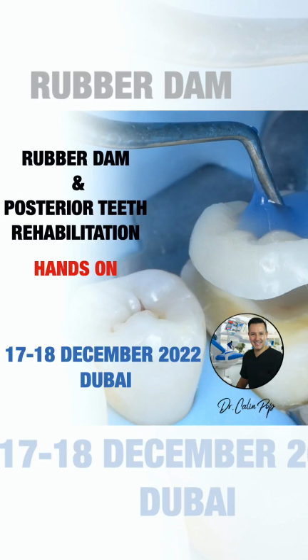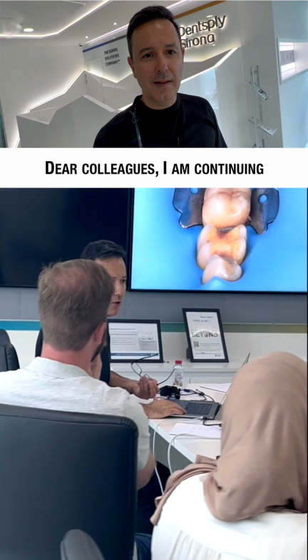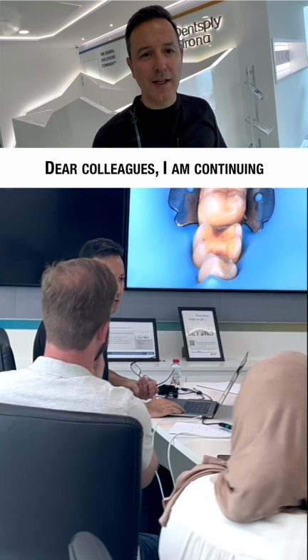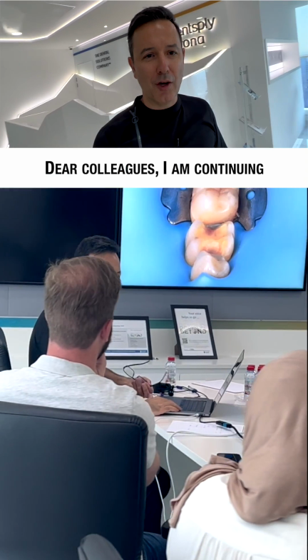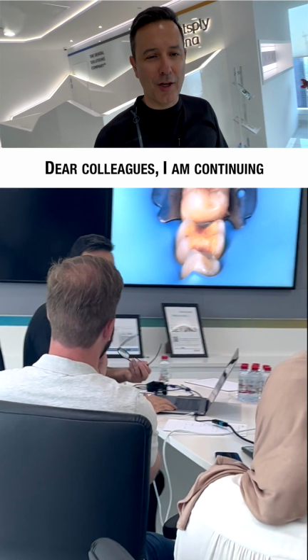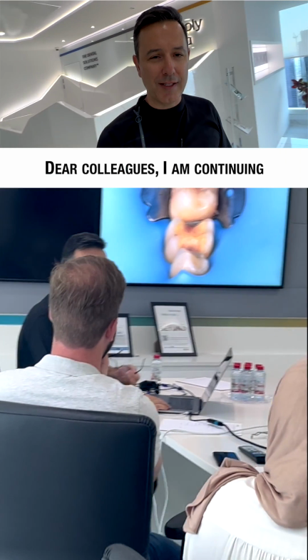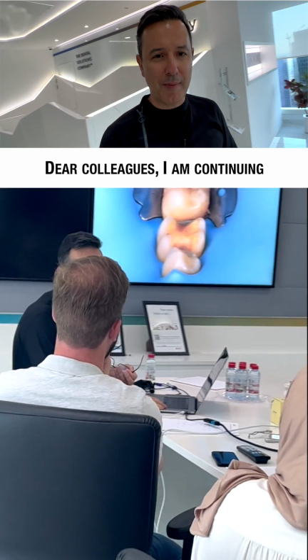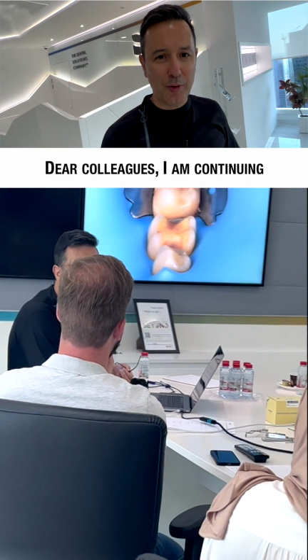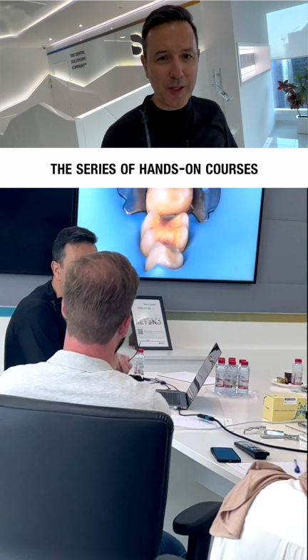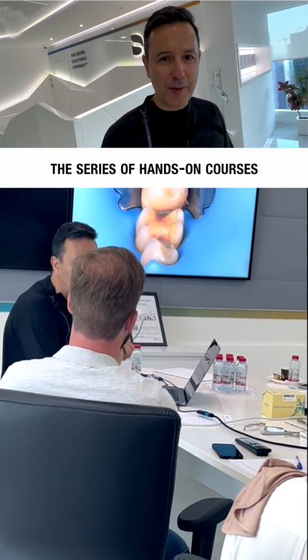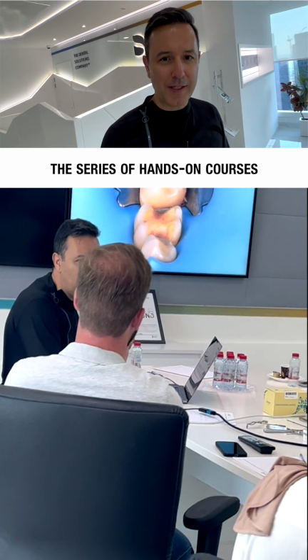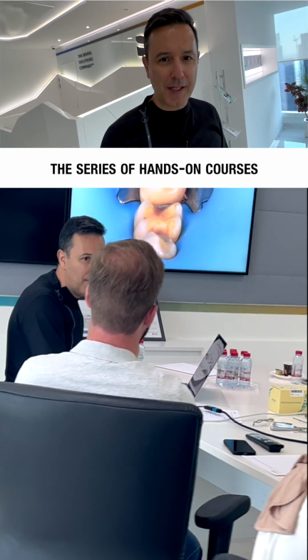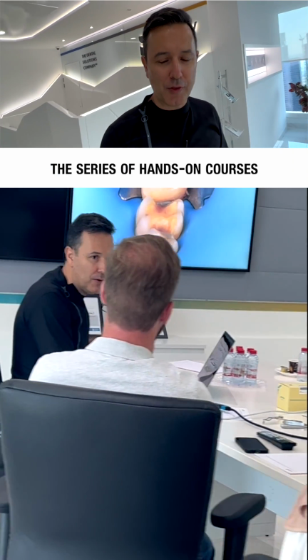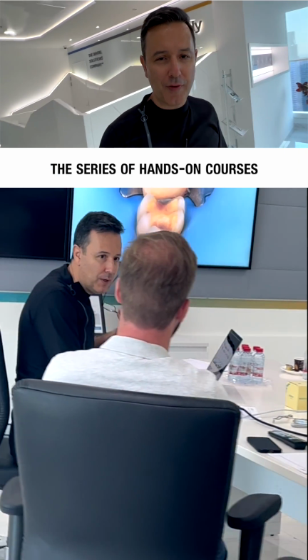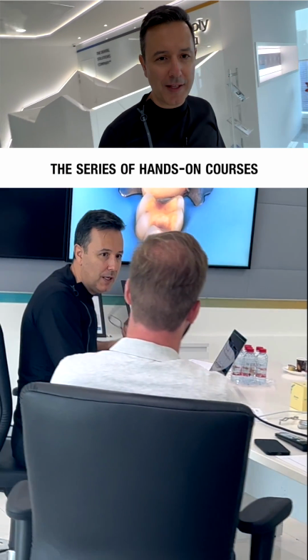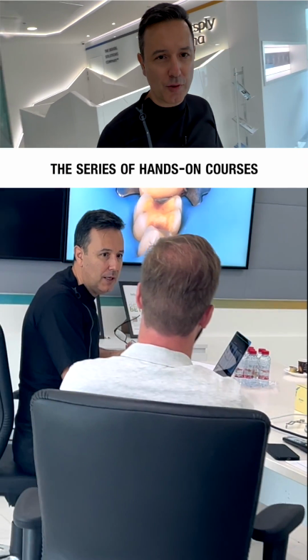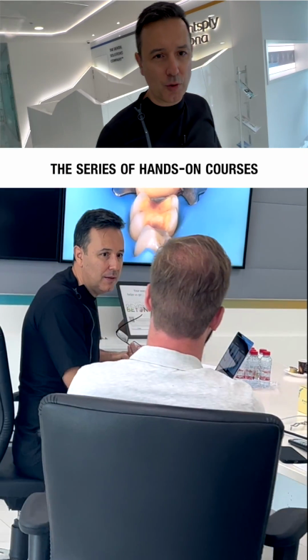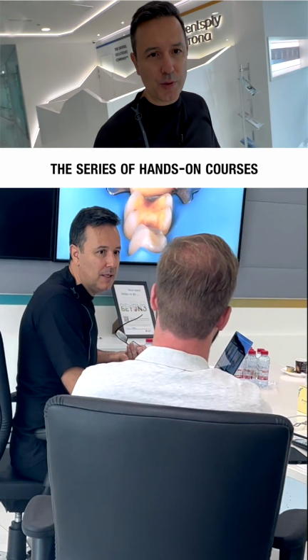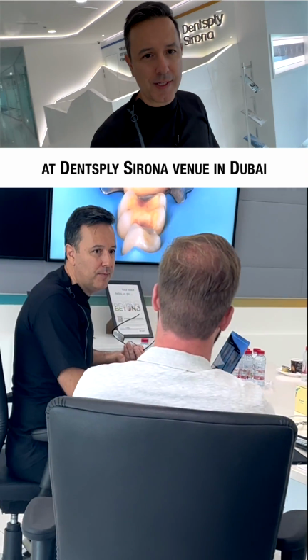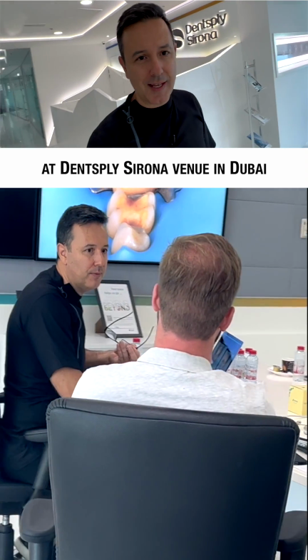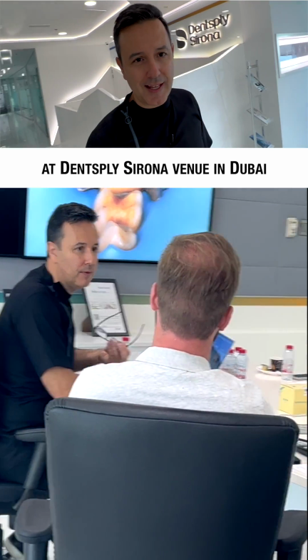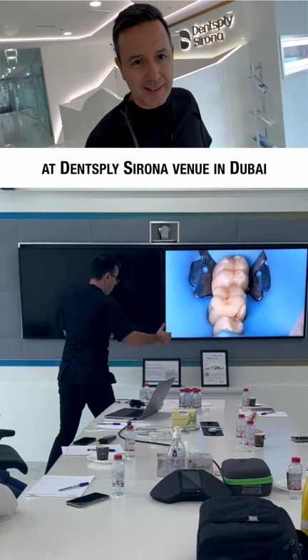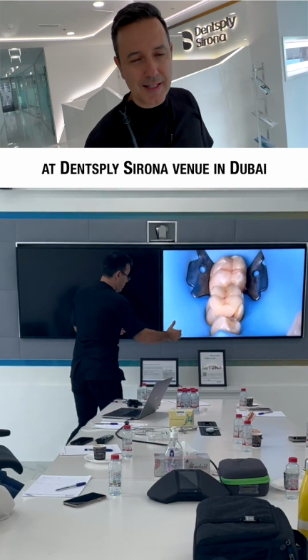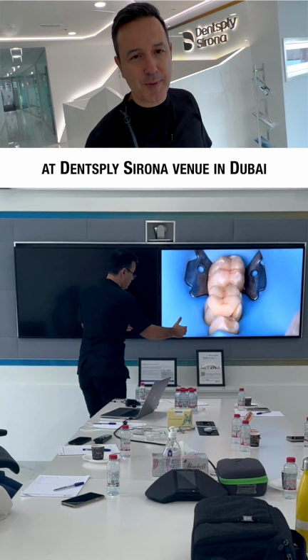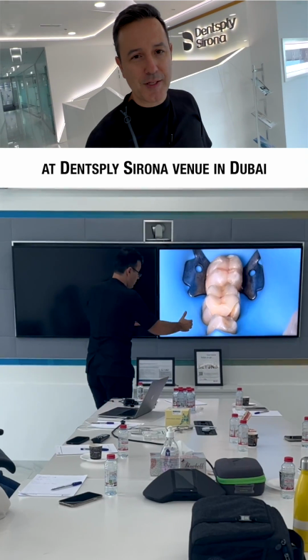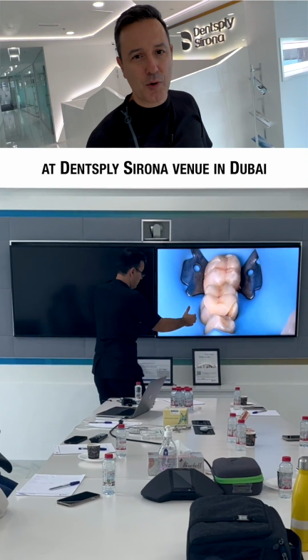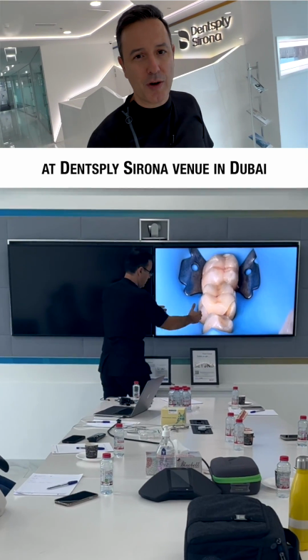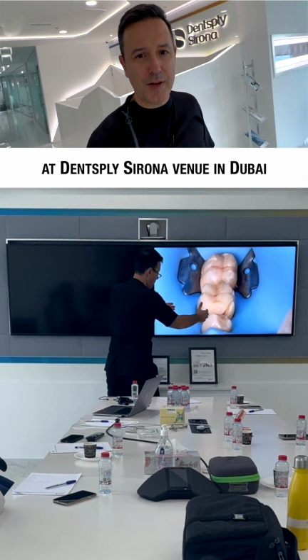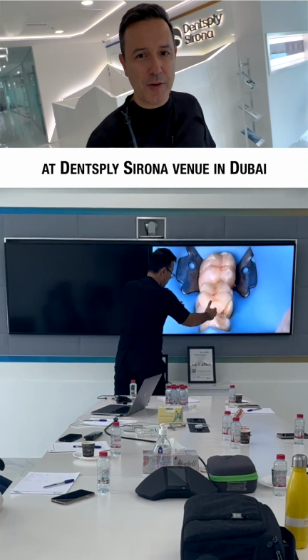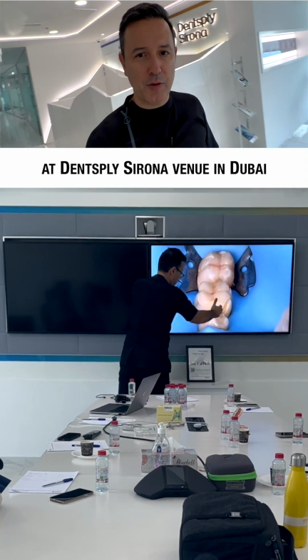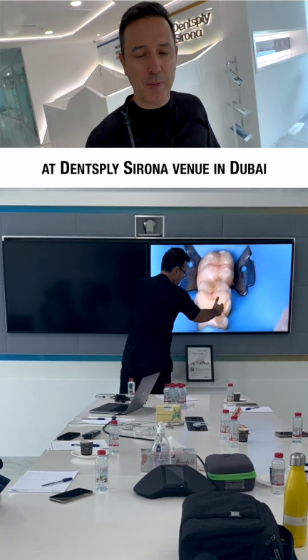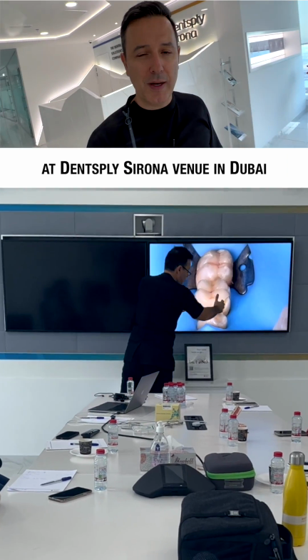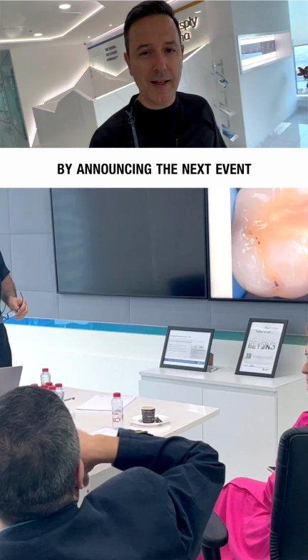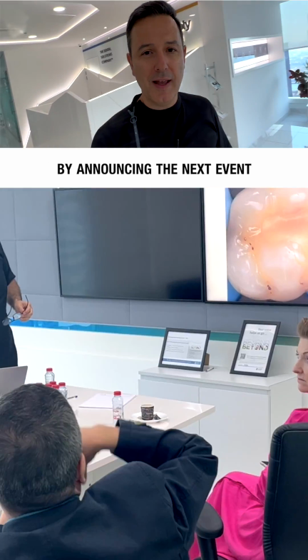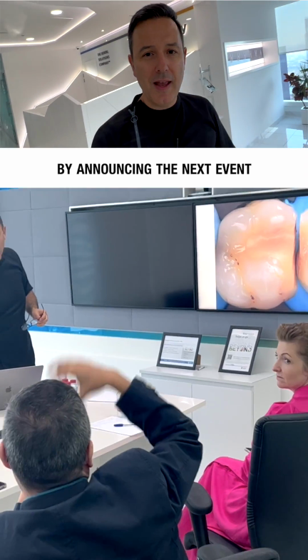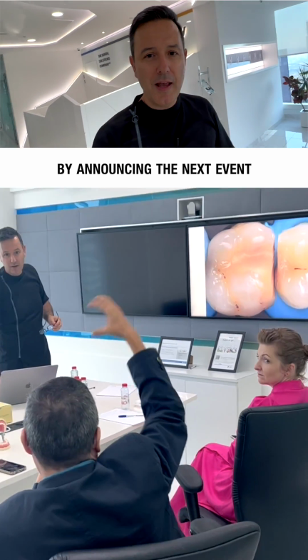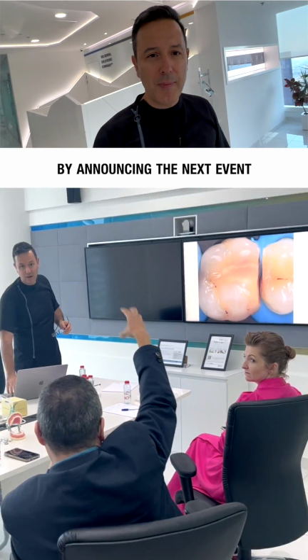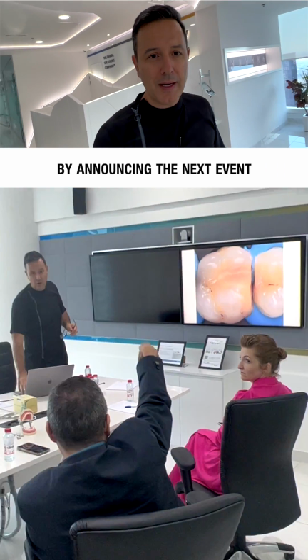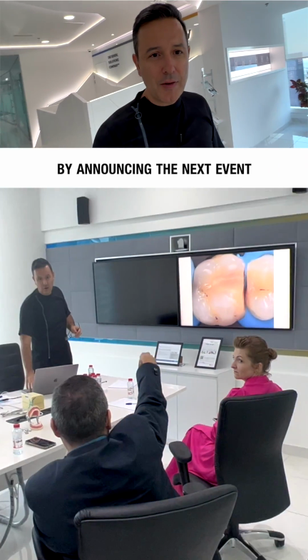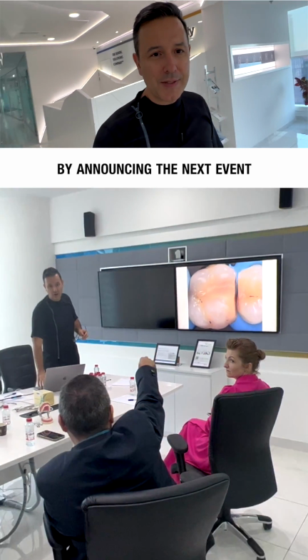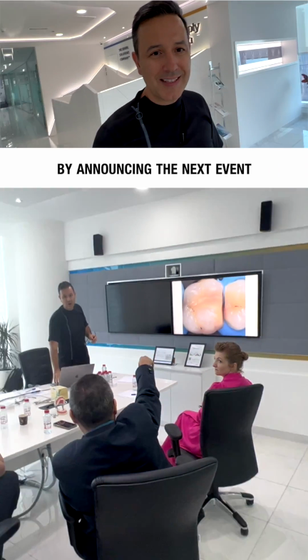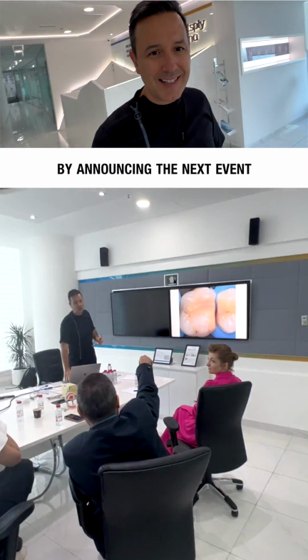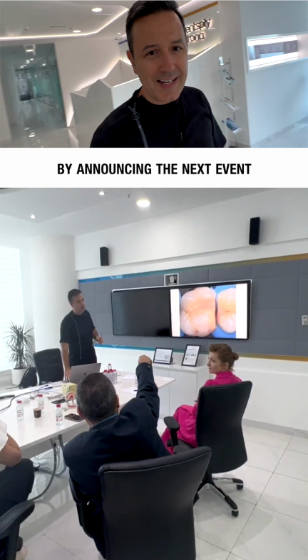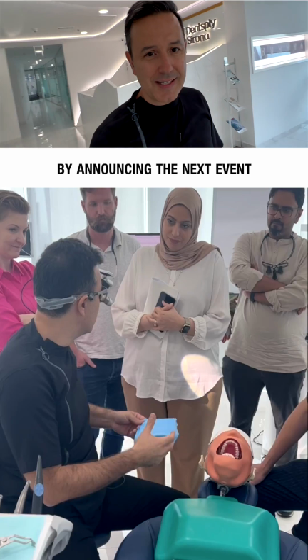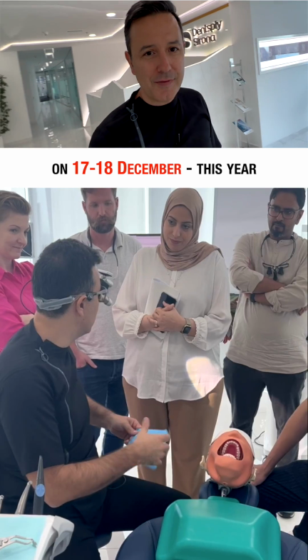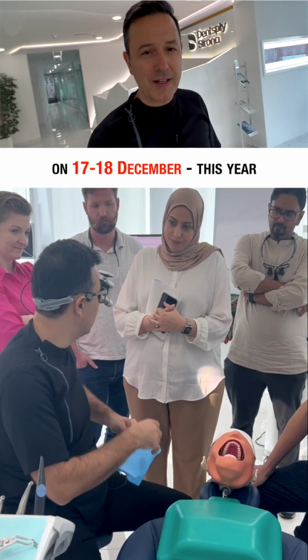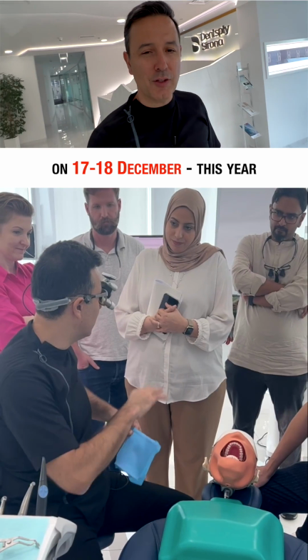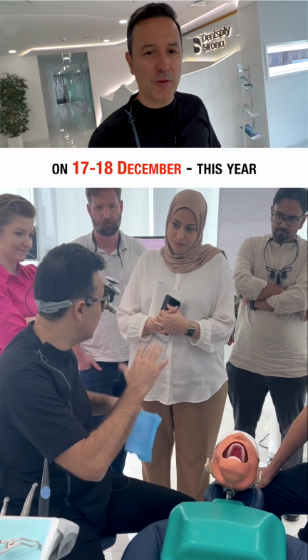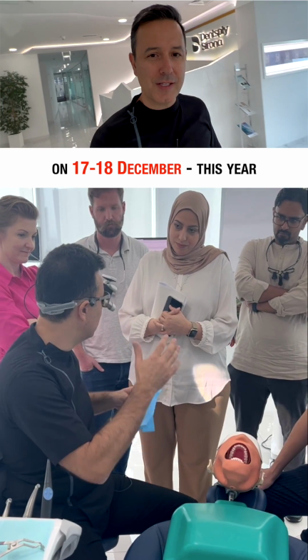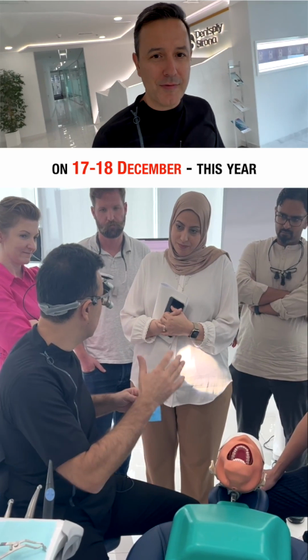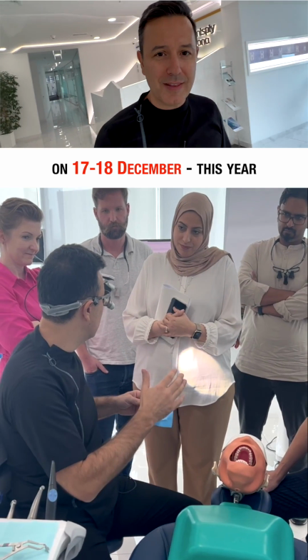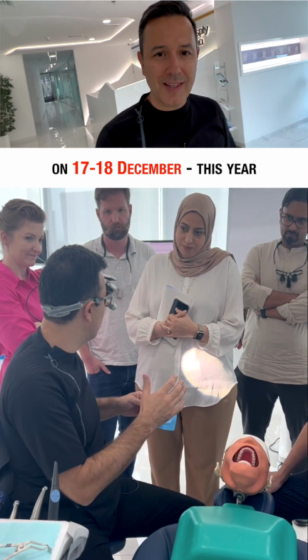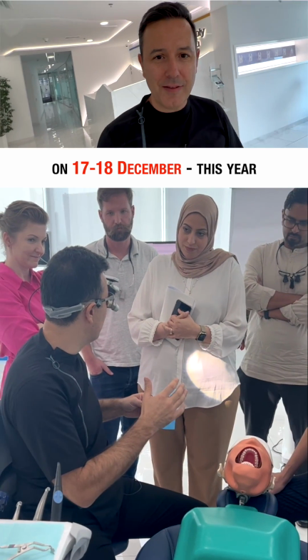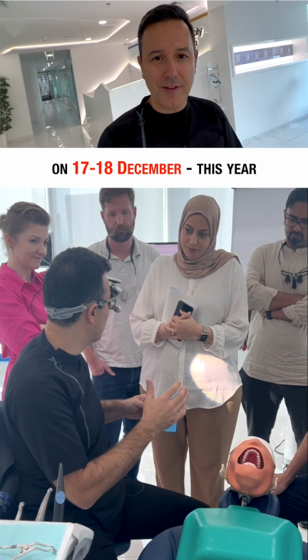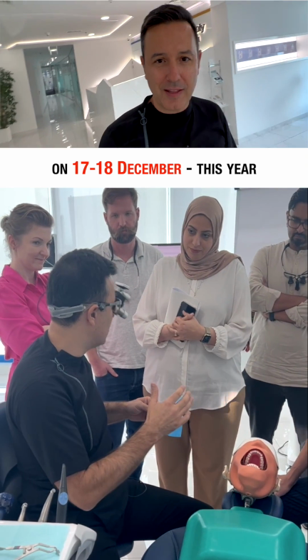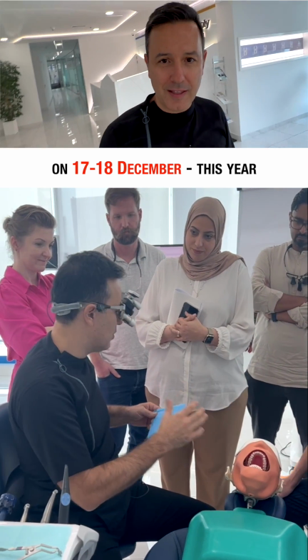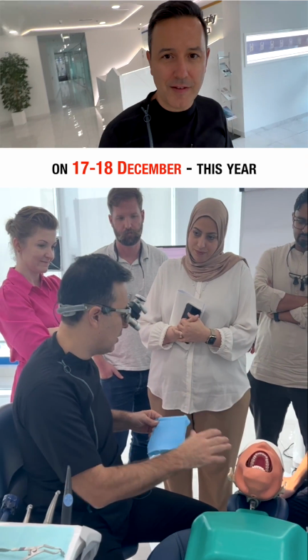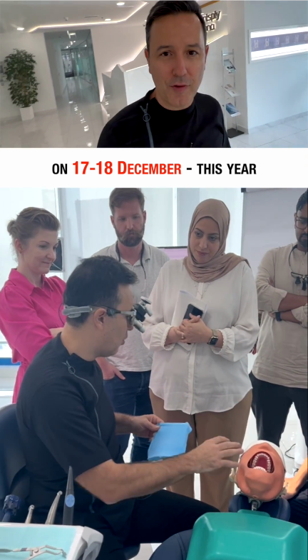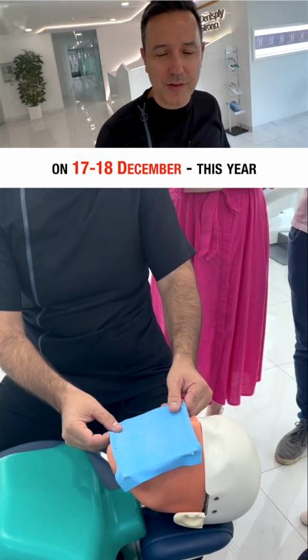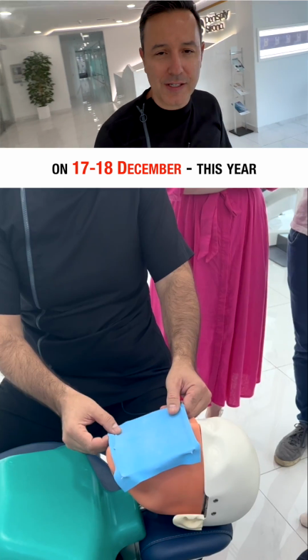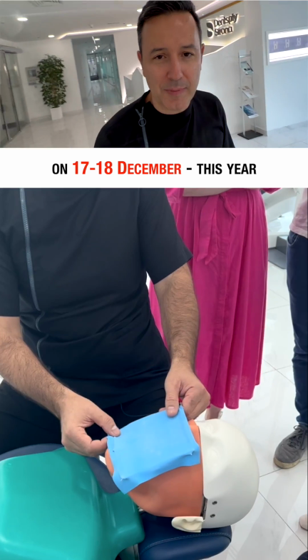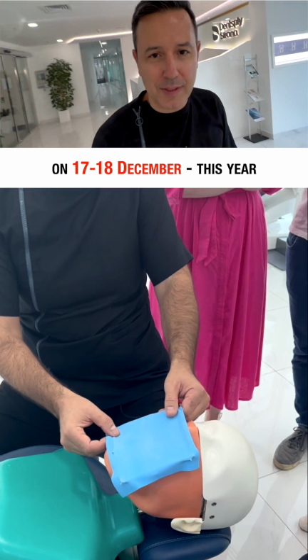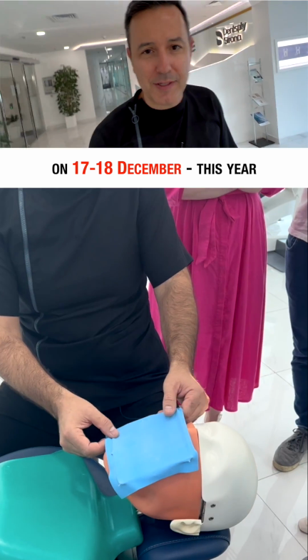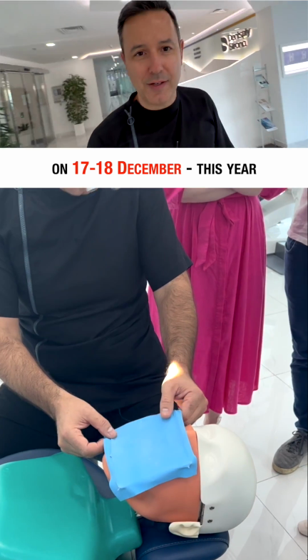Dear colleagues, I'm continuing the series of hands-on courses at Dance Place Yorona Avenue in Dubai by announcing the next event on the 17th and 18th of December this year.